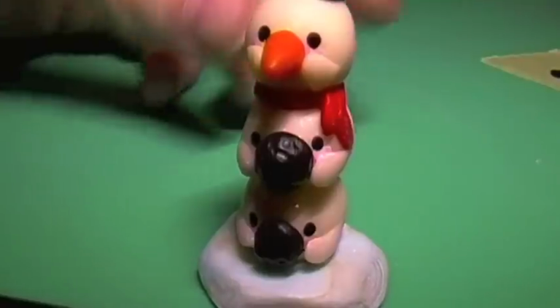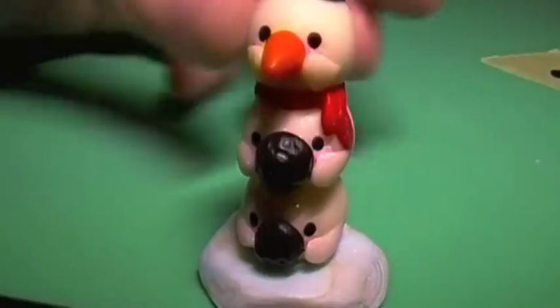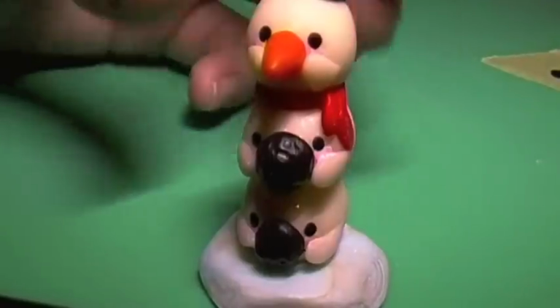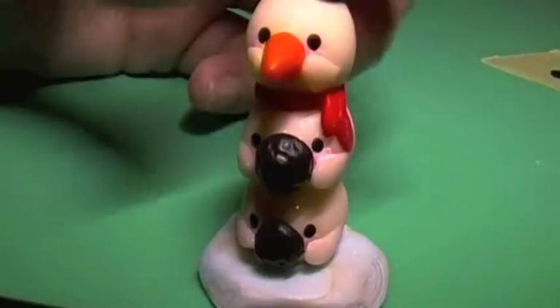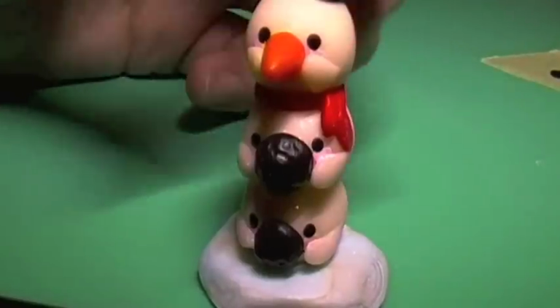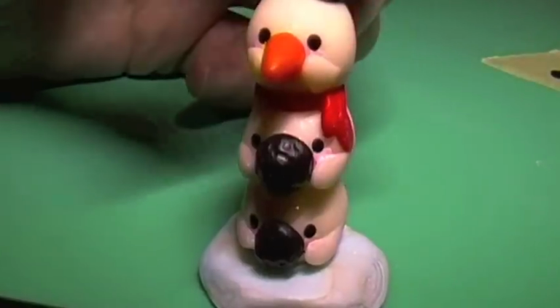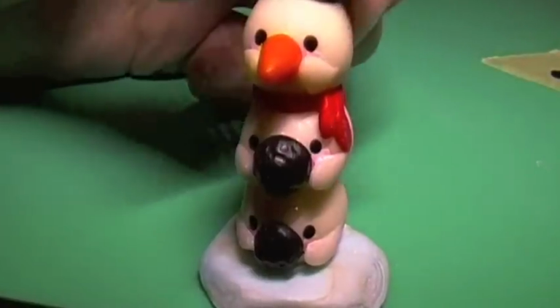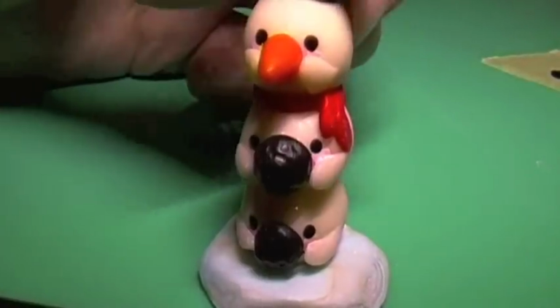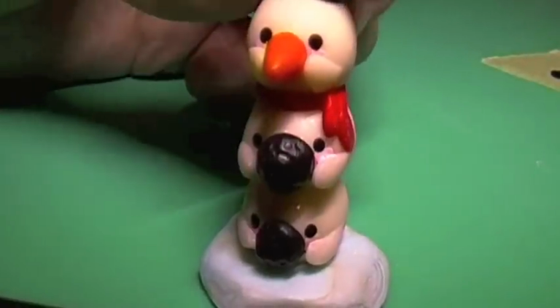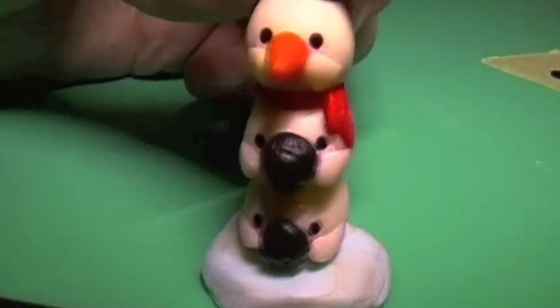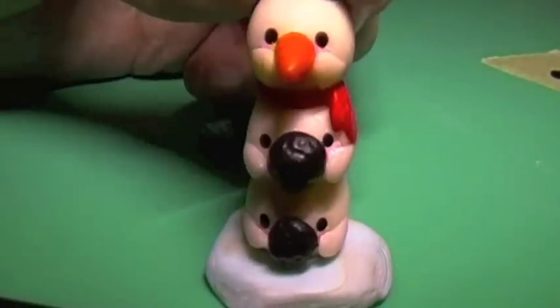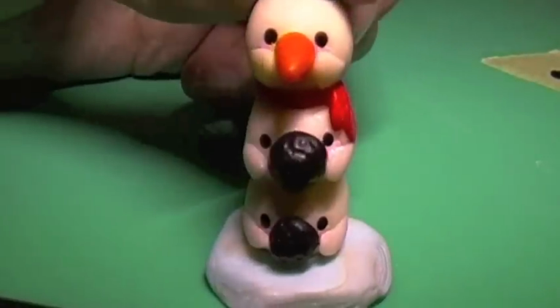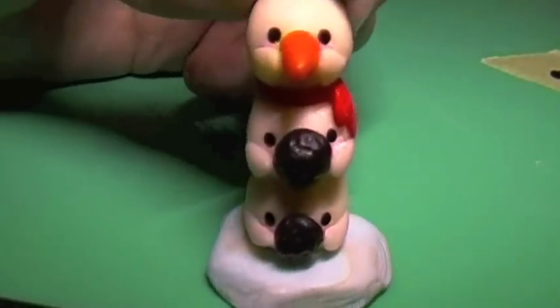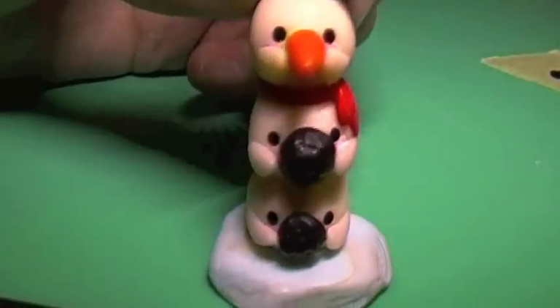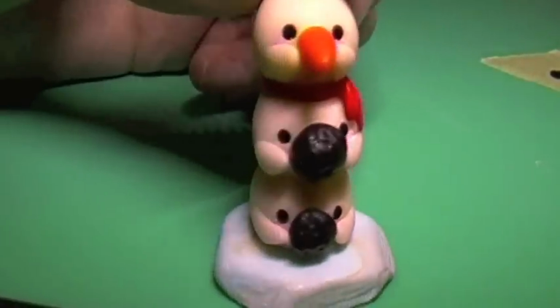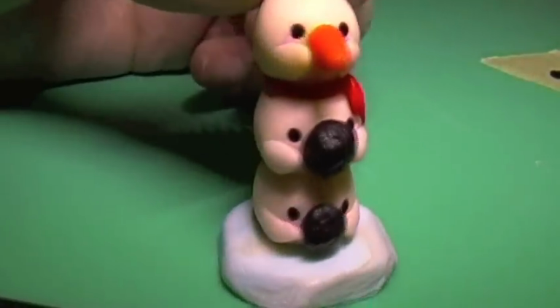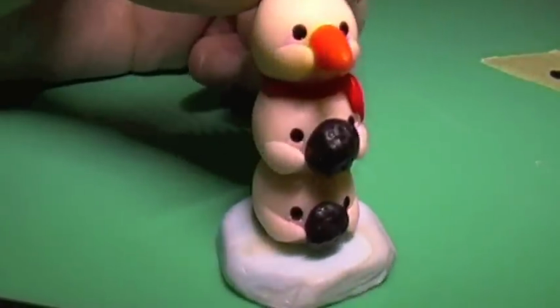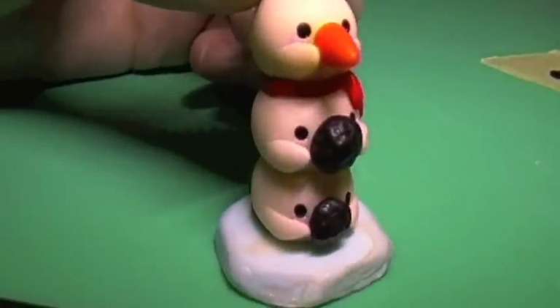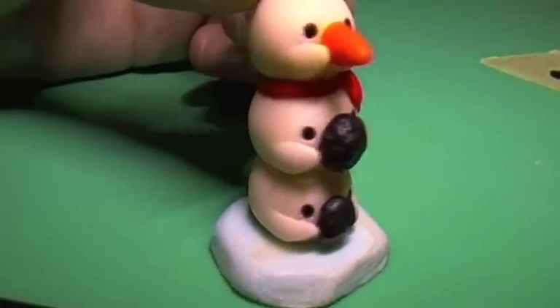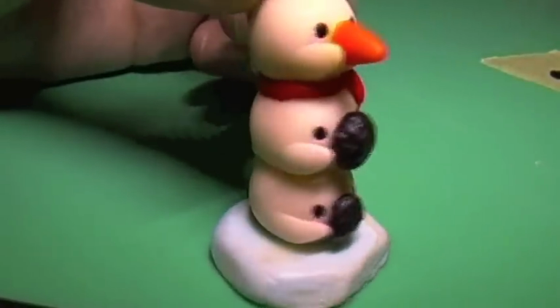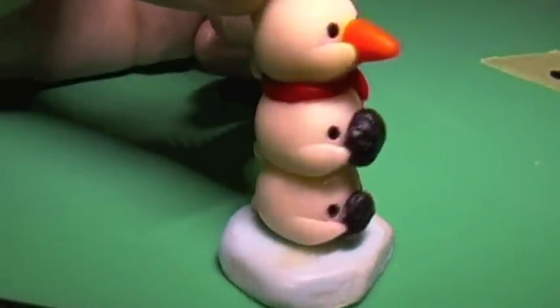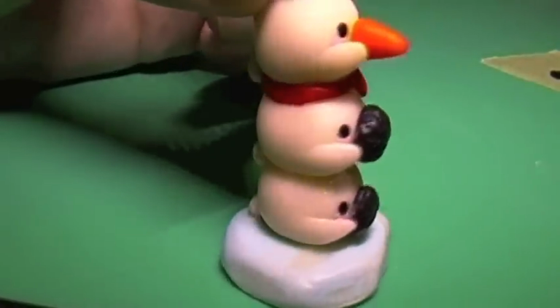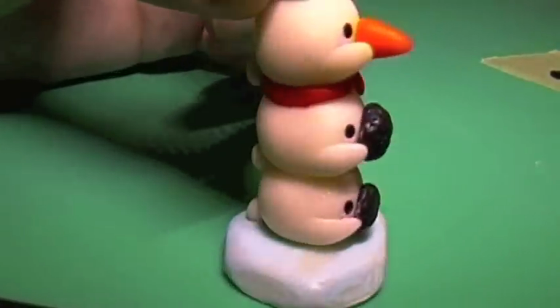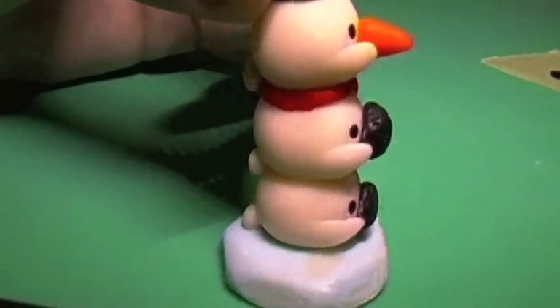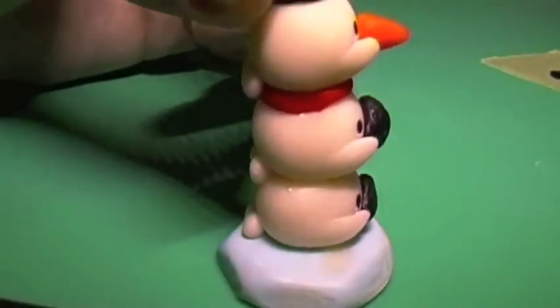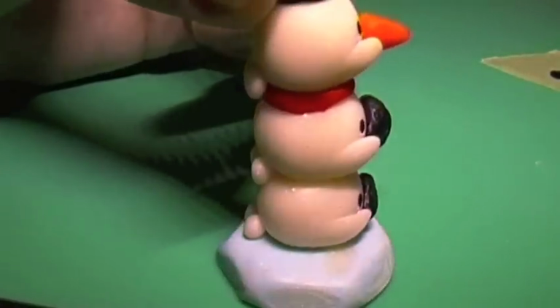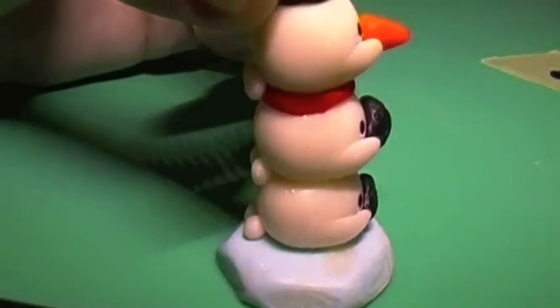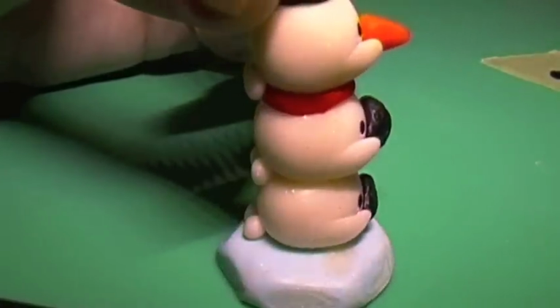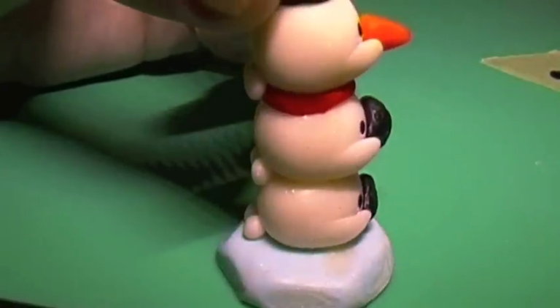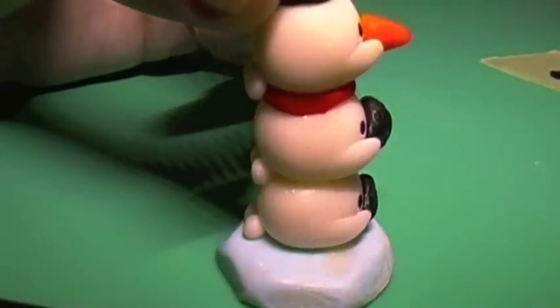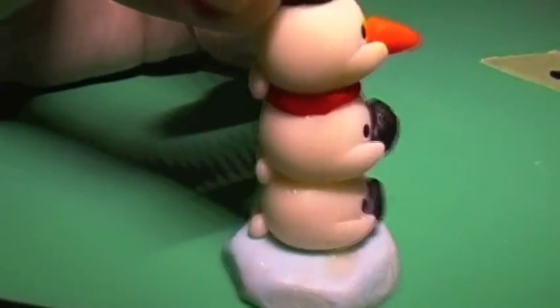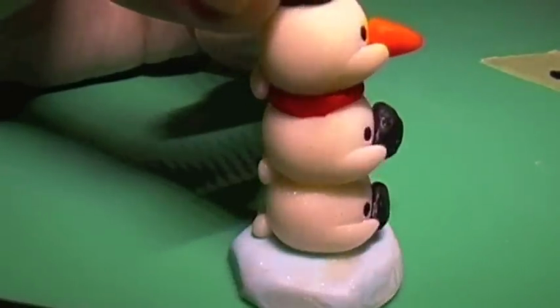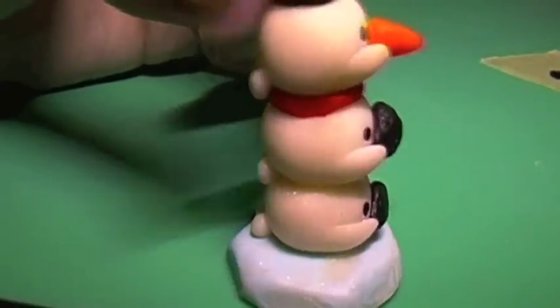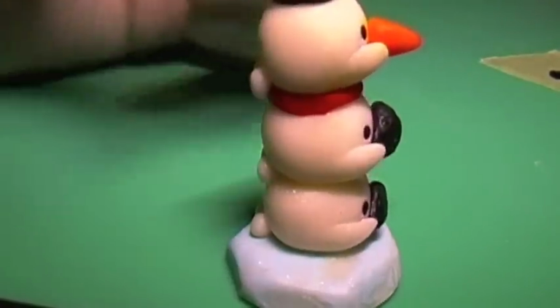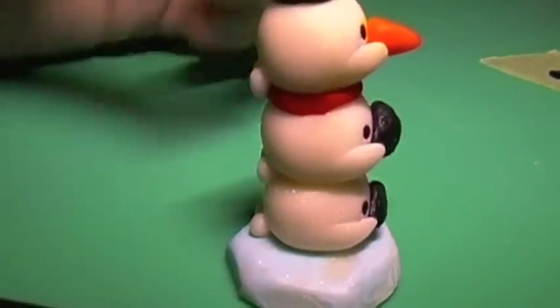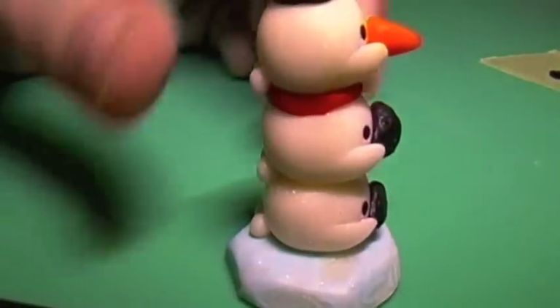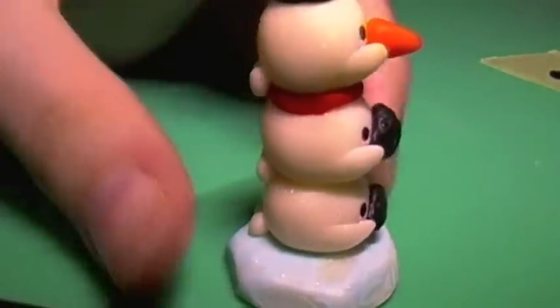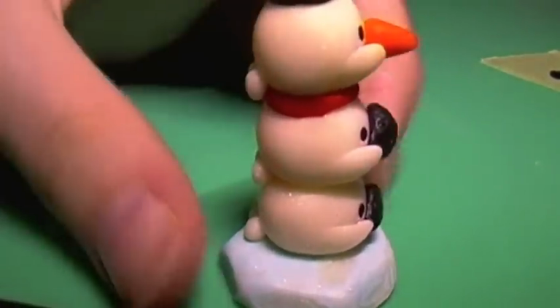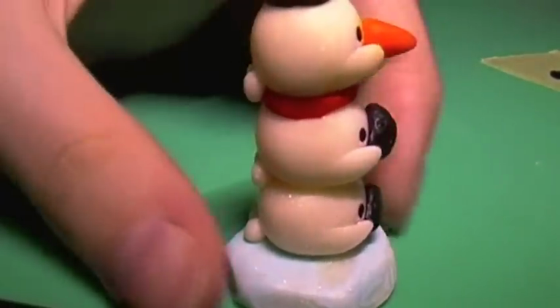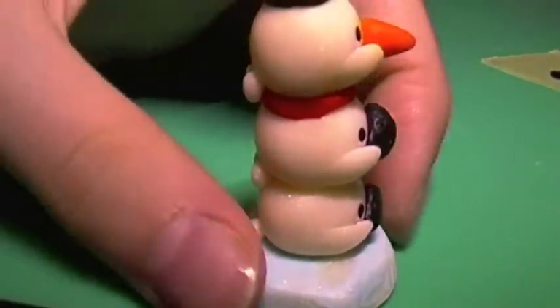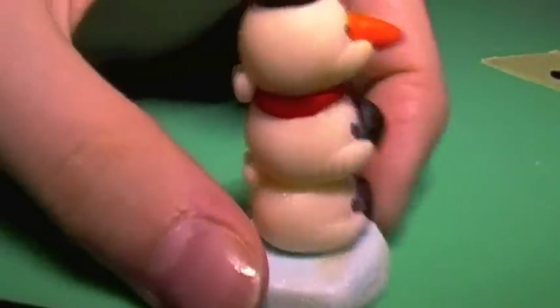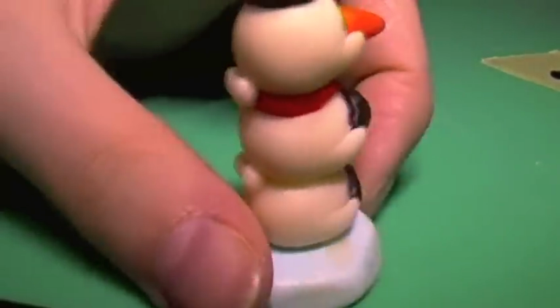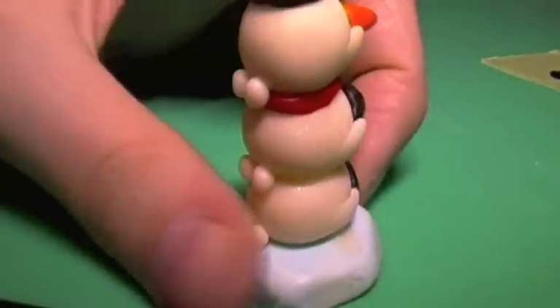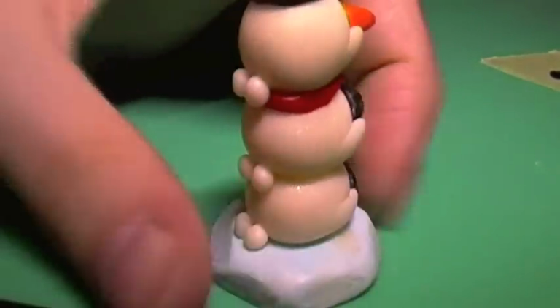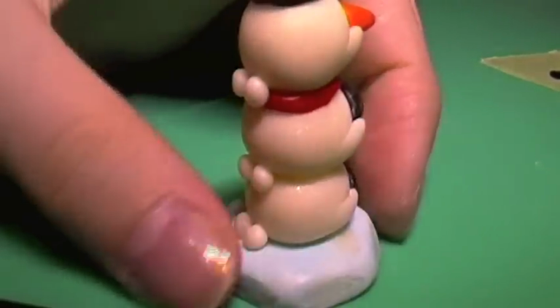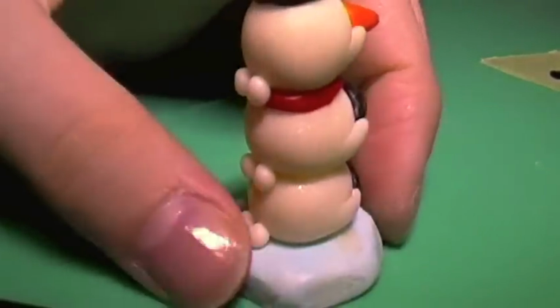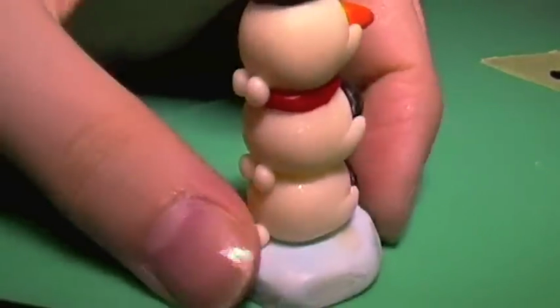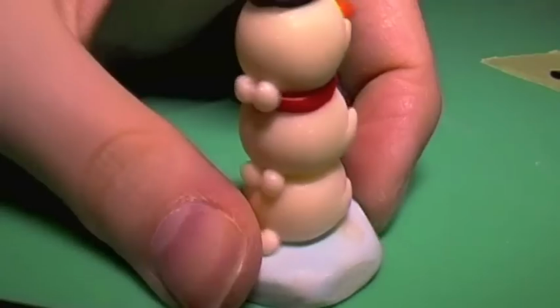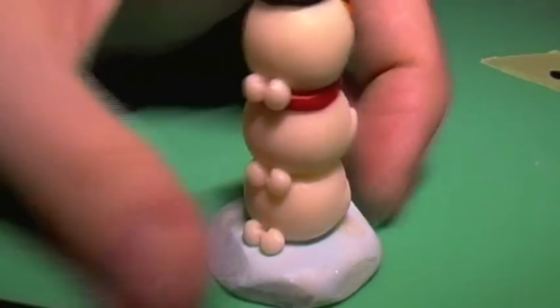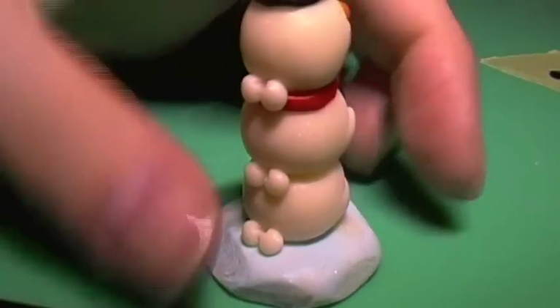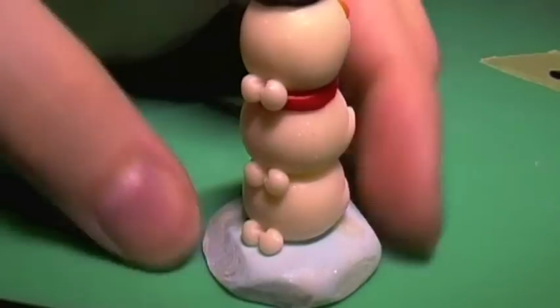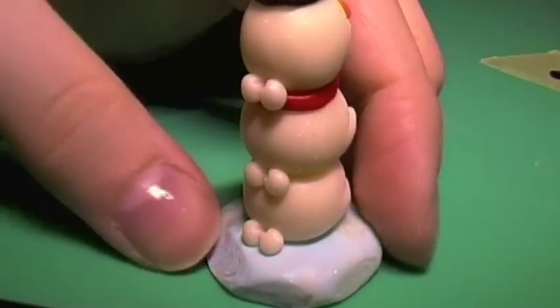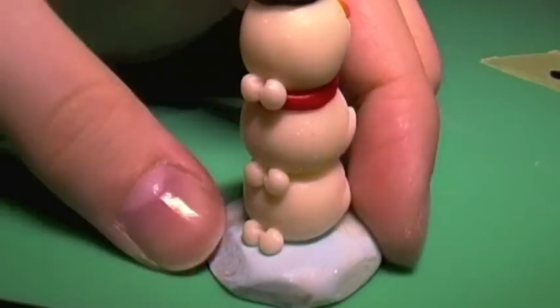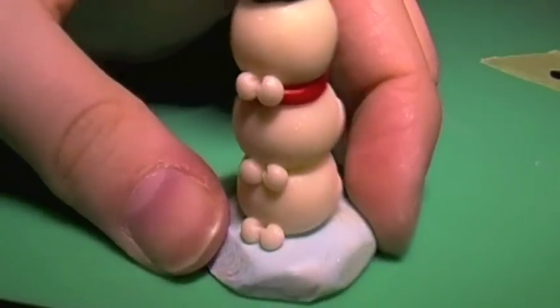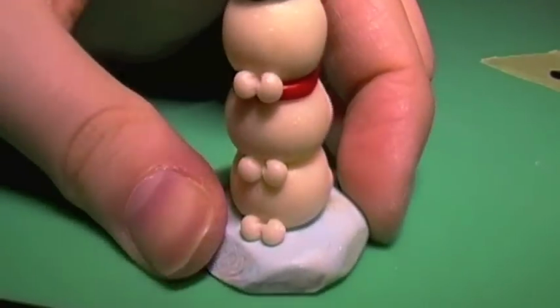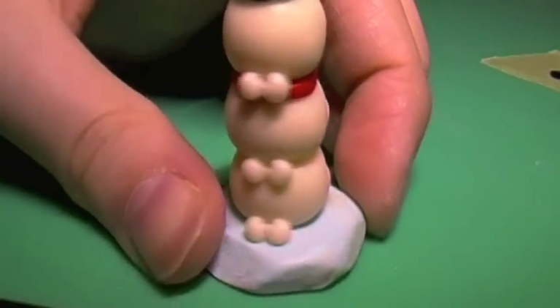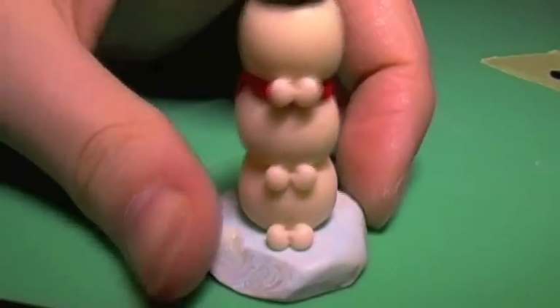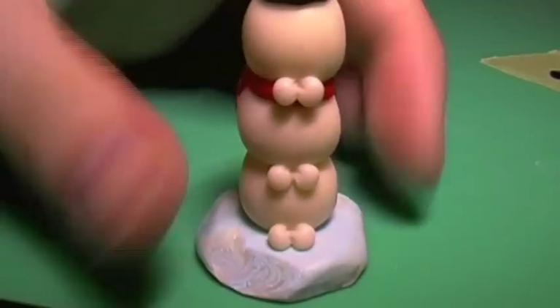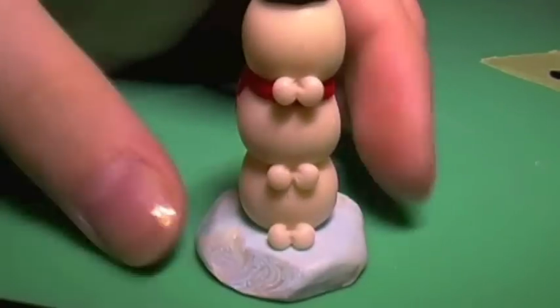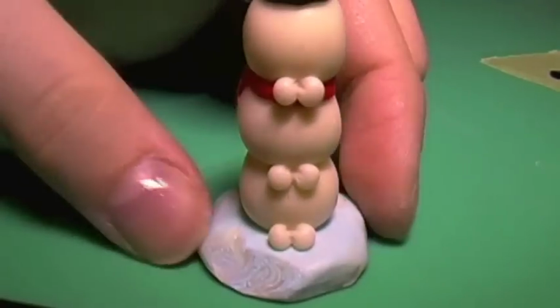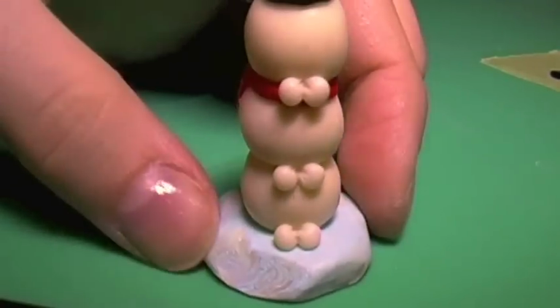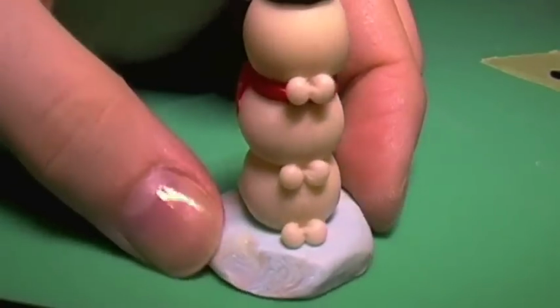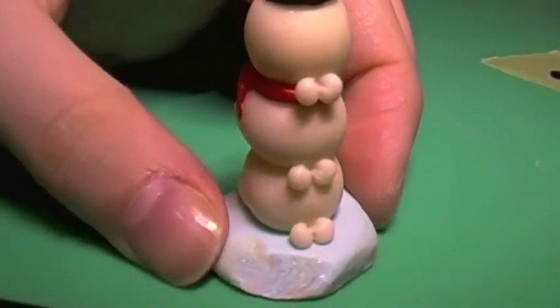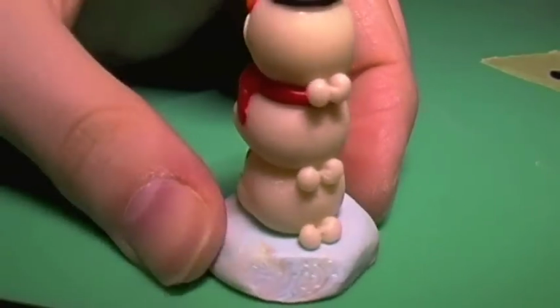Hi everyone! In this tutorial I'm going to be showing you how to make this Mamma Goma snowman stack. I hope you enjoy!